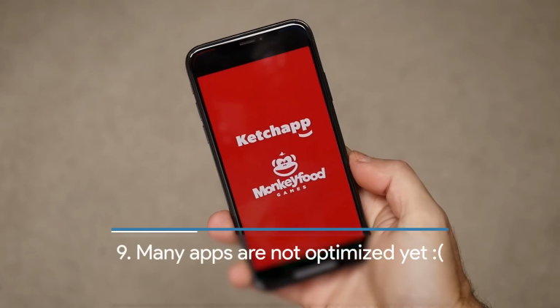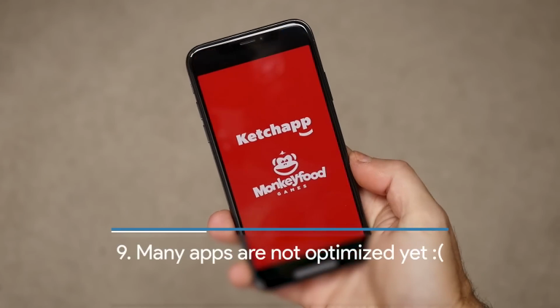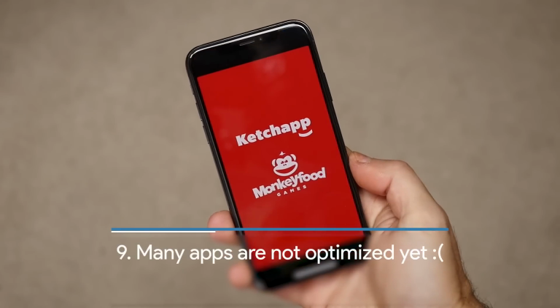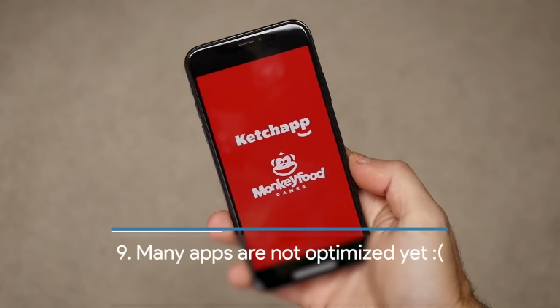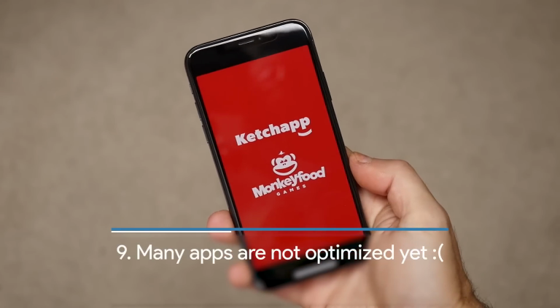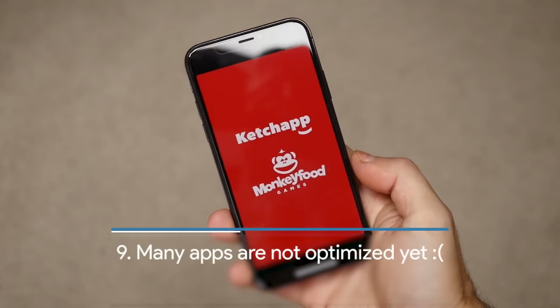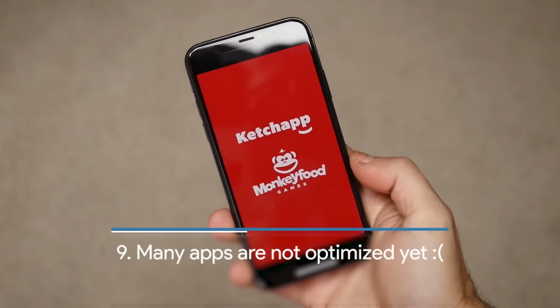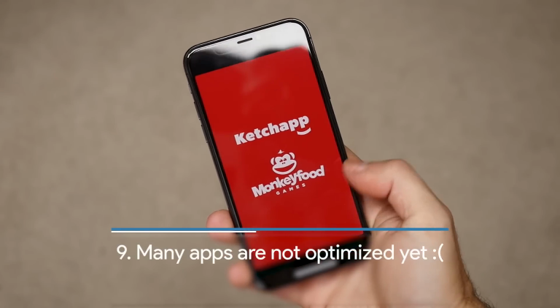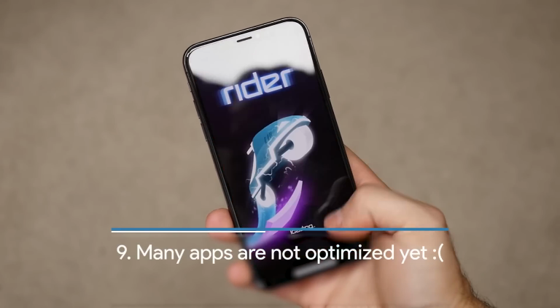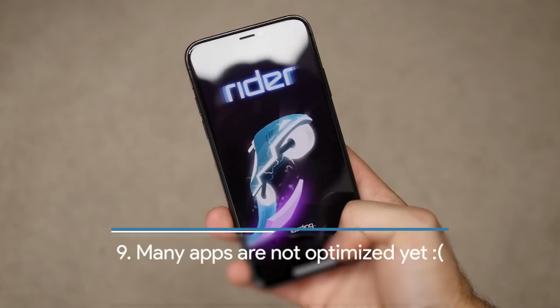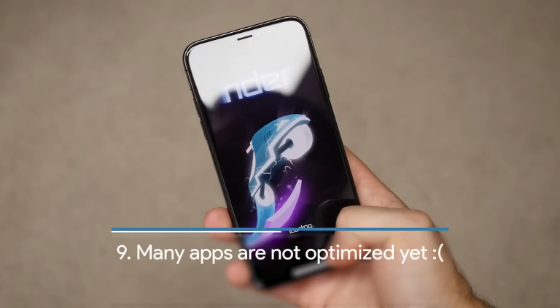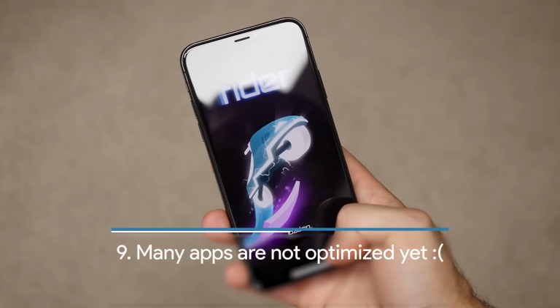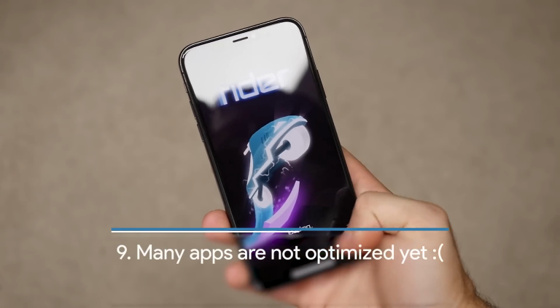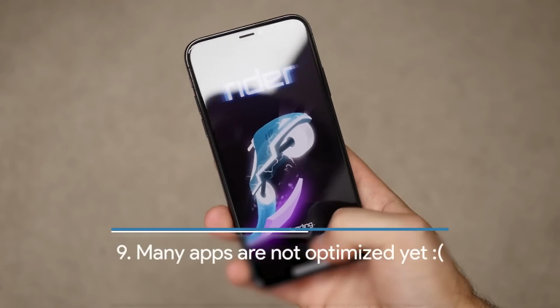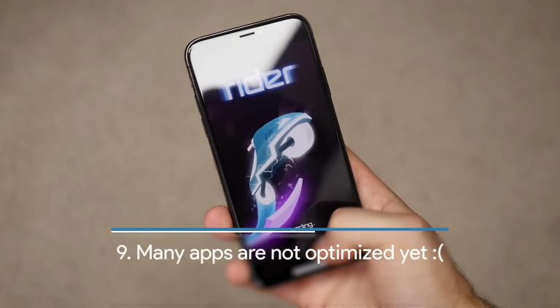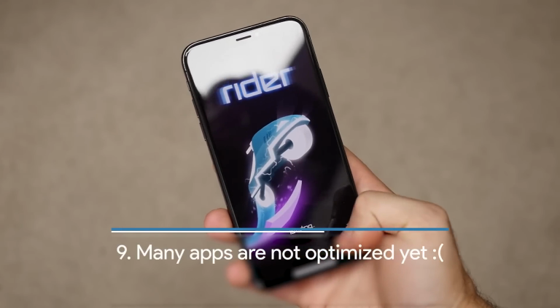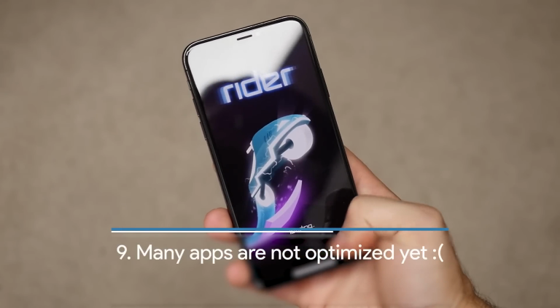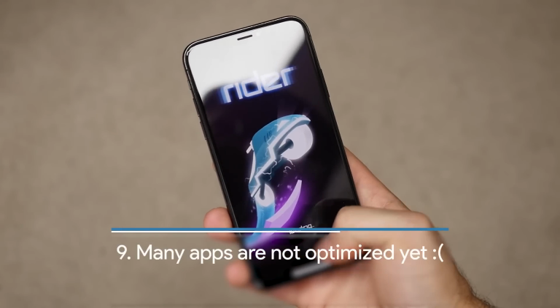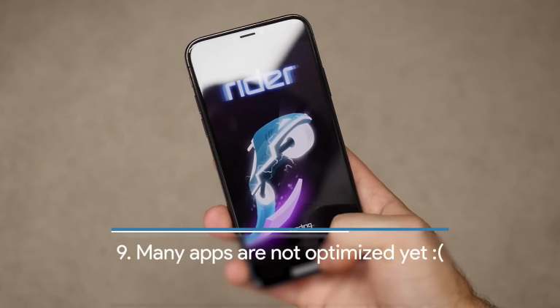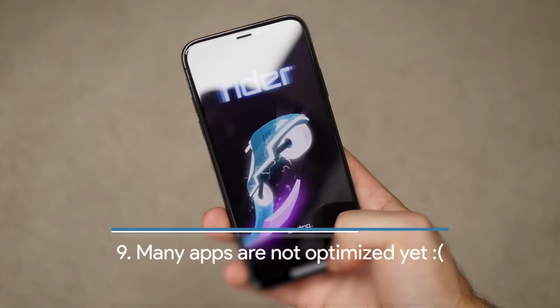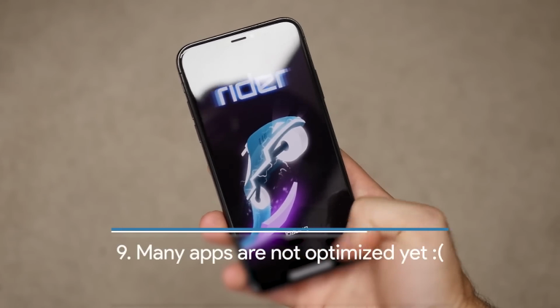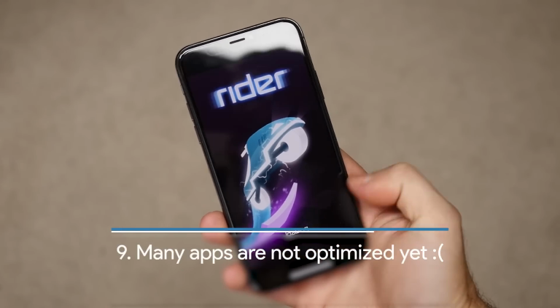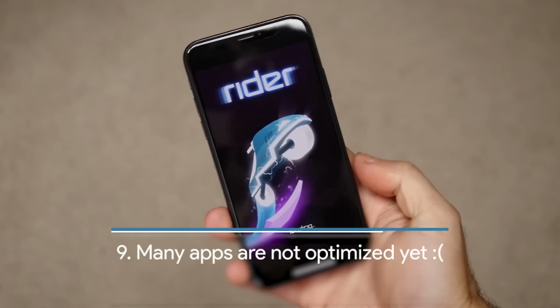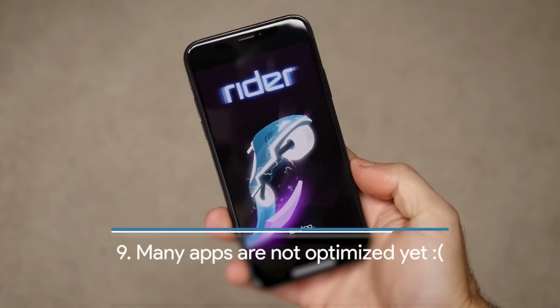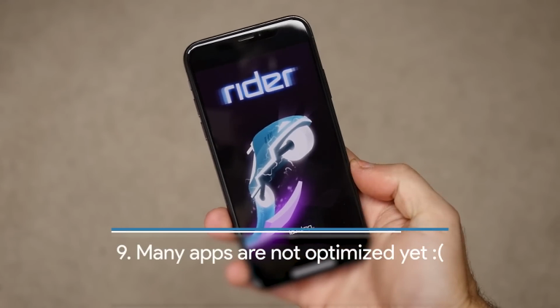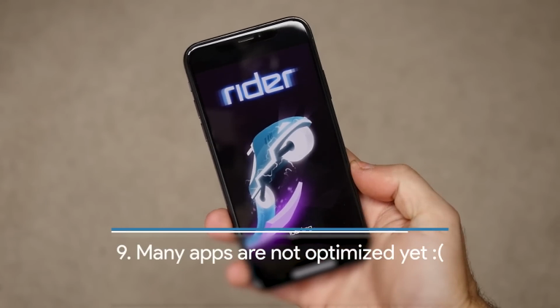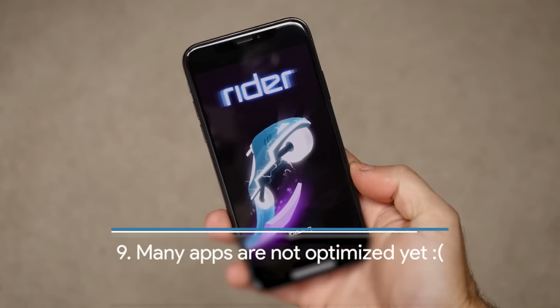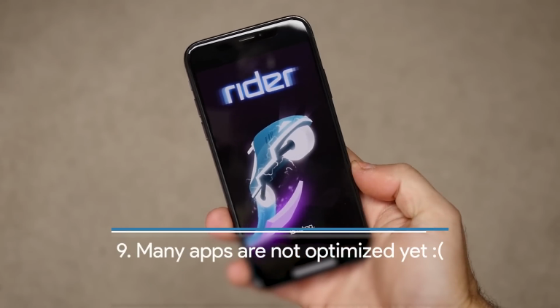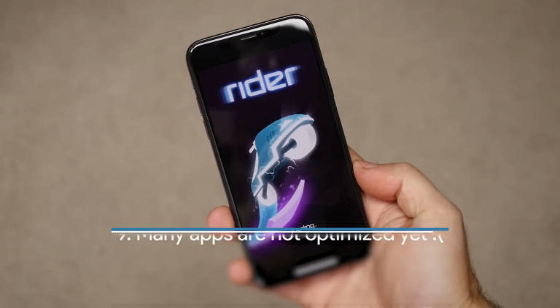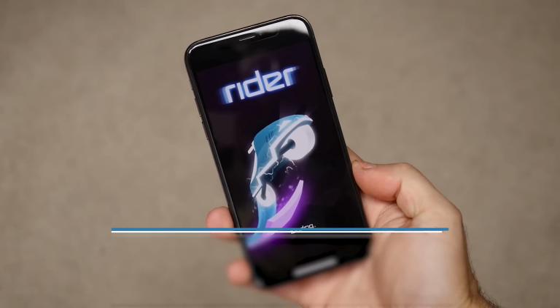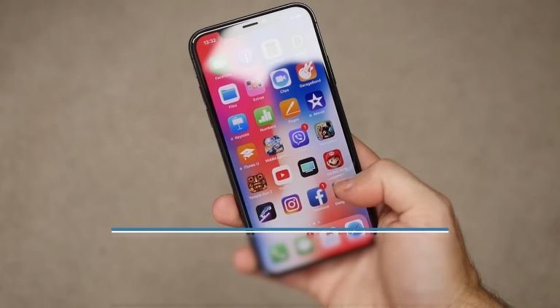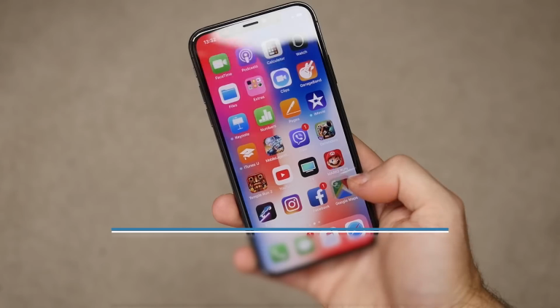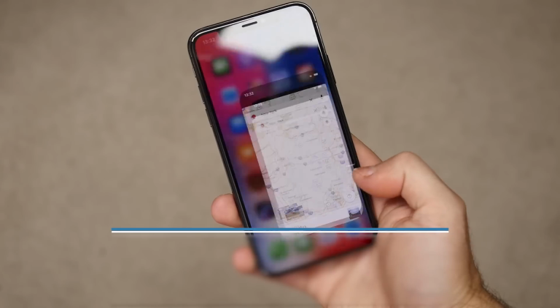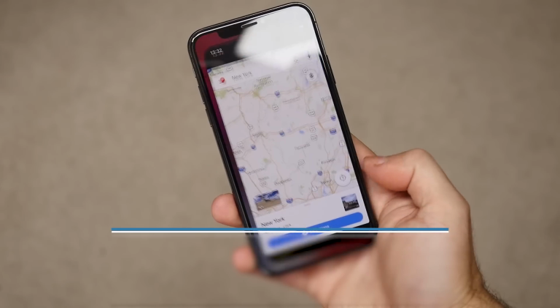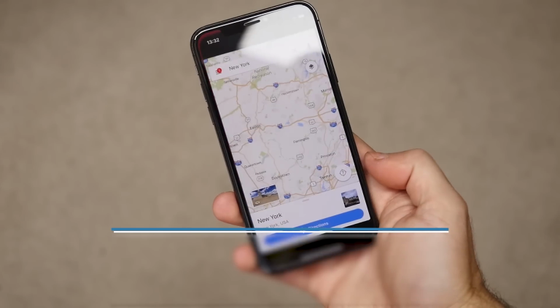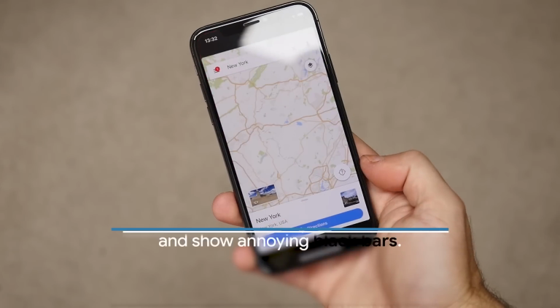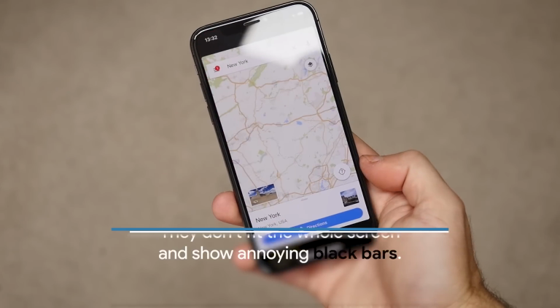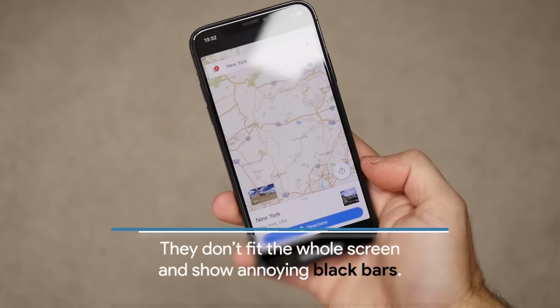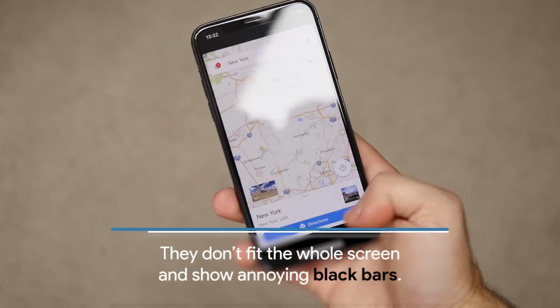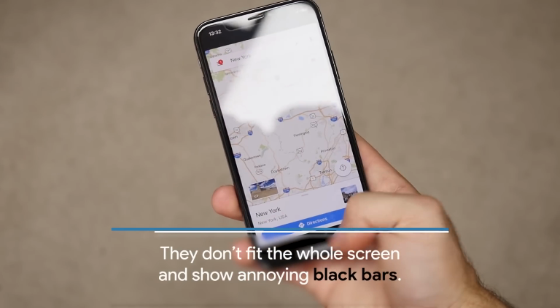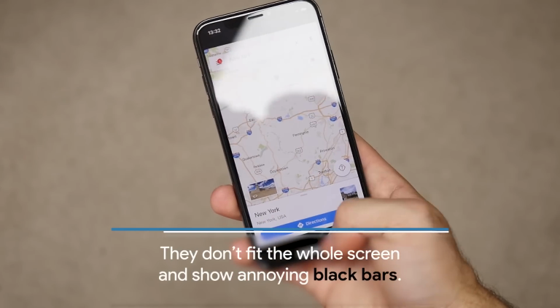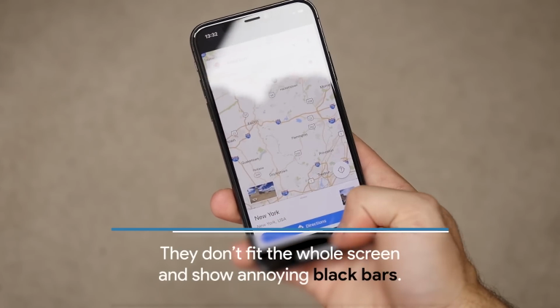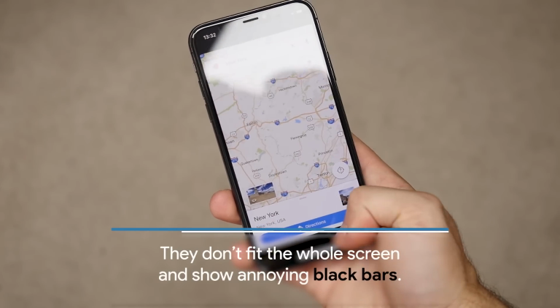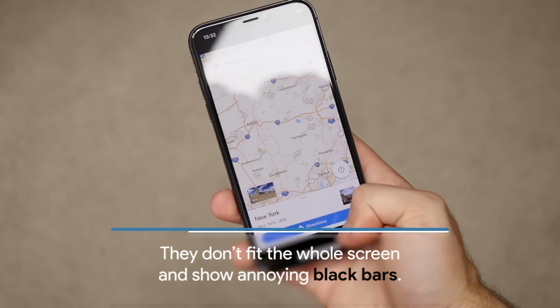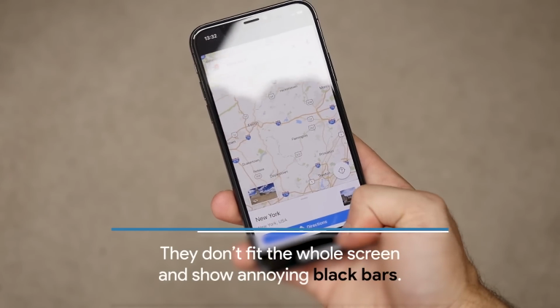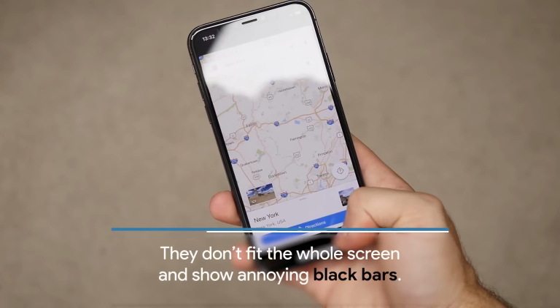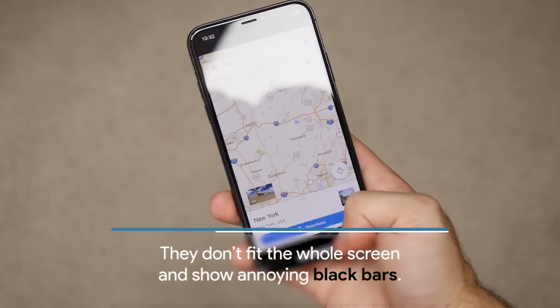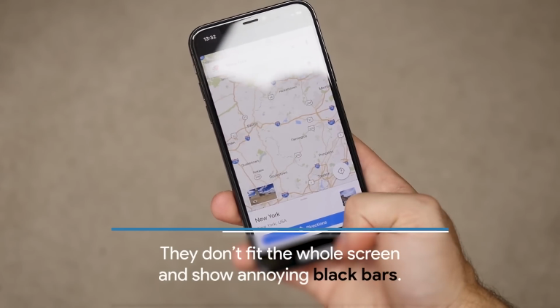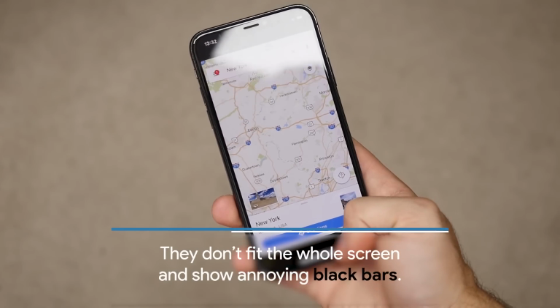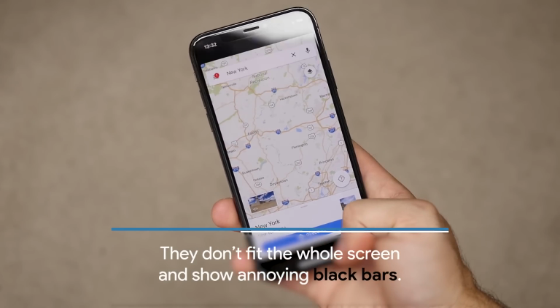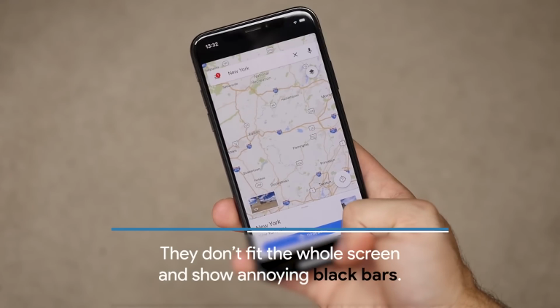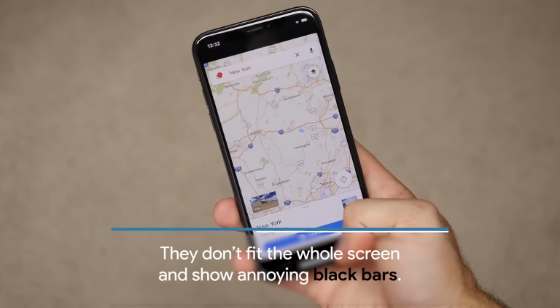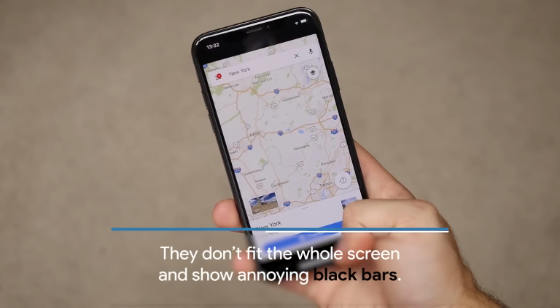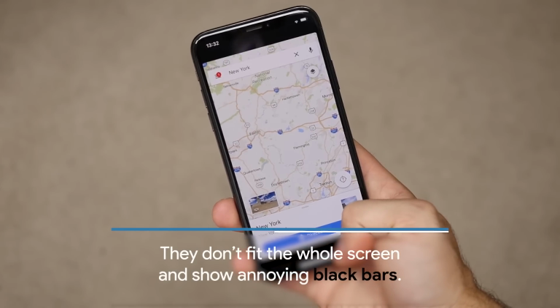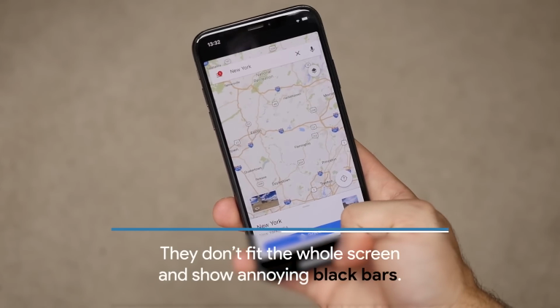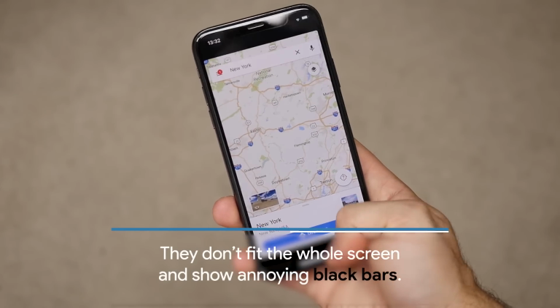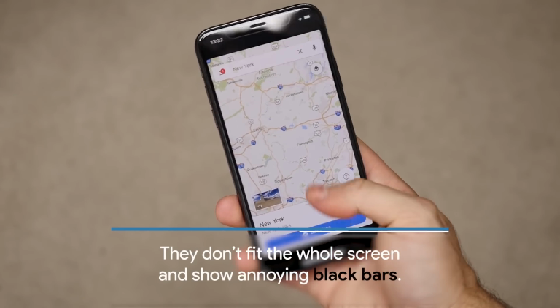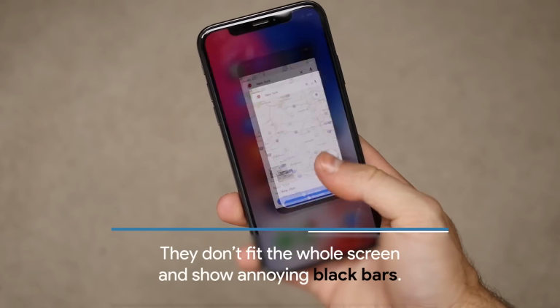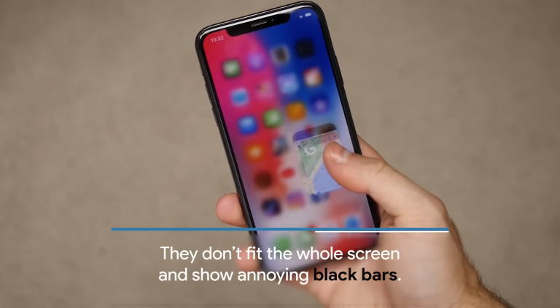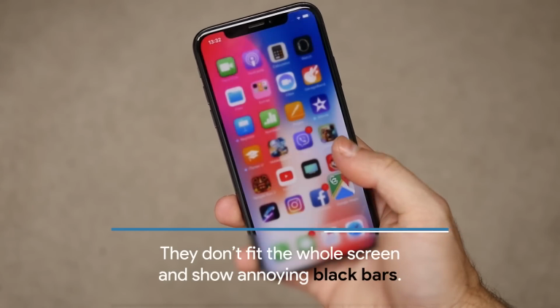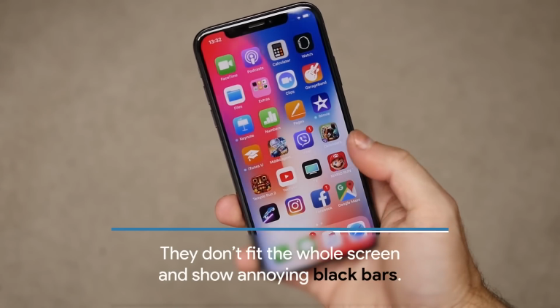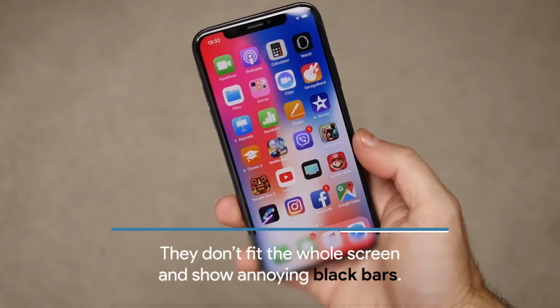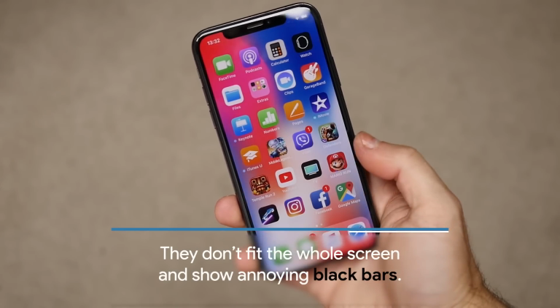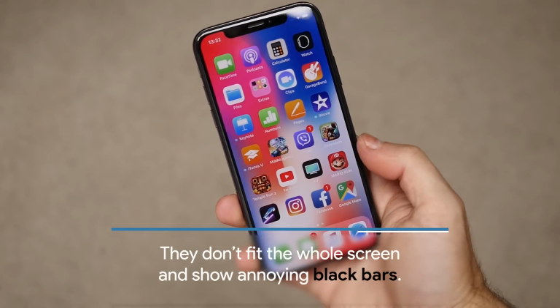Unfortunately, many apps are not quite optimized for the full screen display of the iPhone X and they show with big black bars.